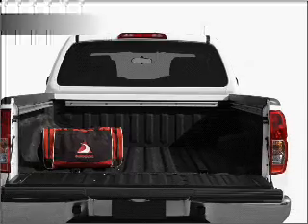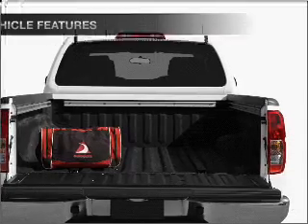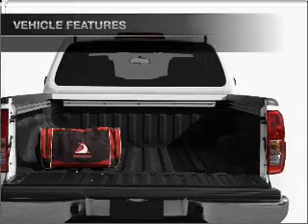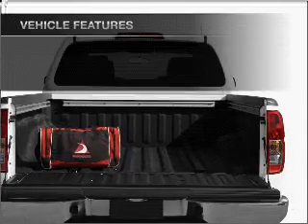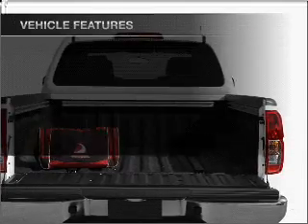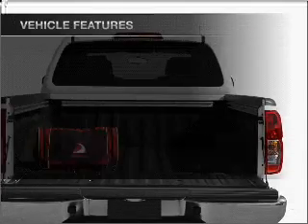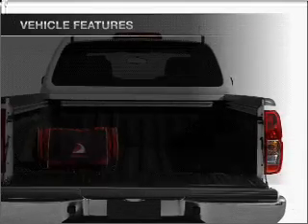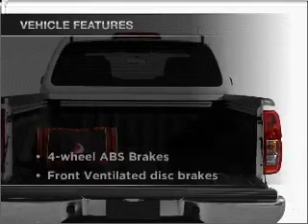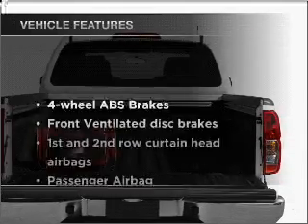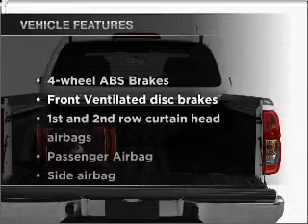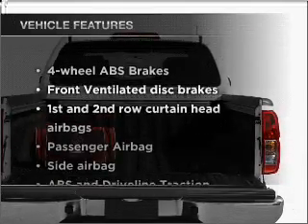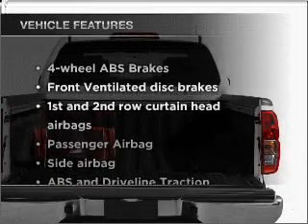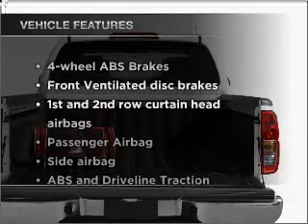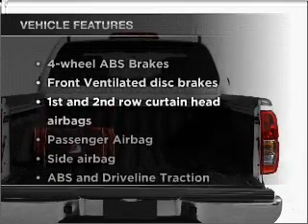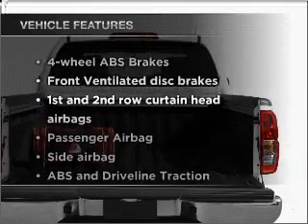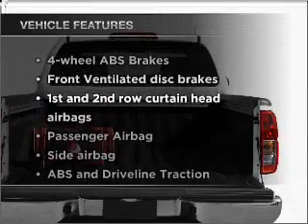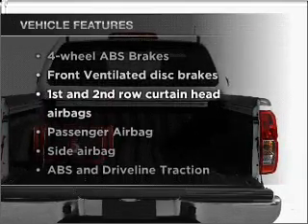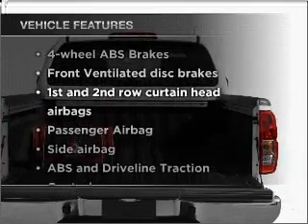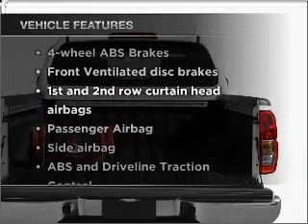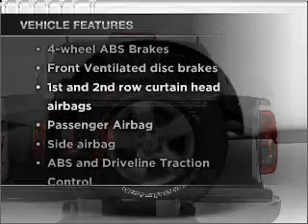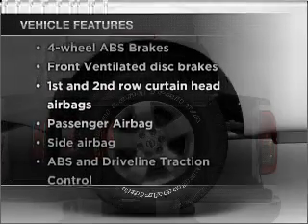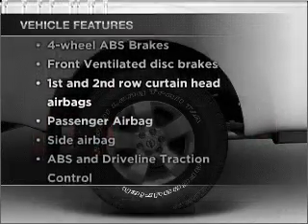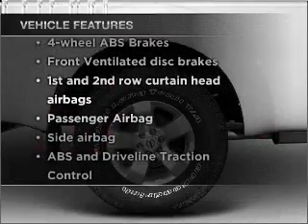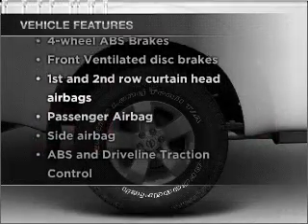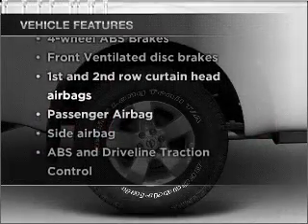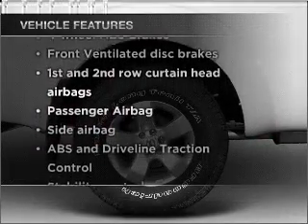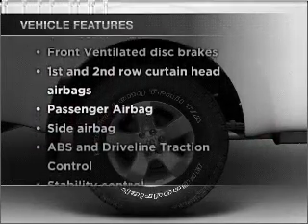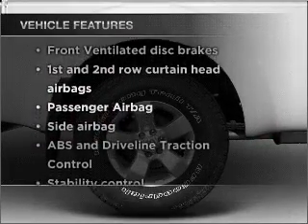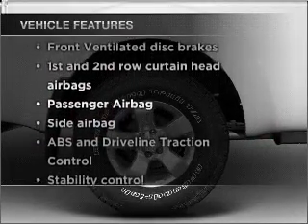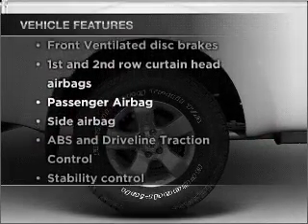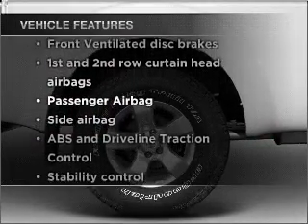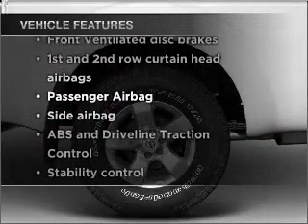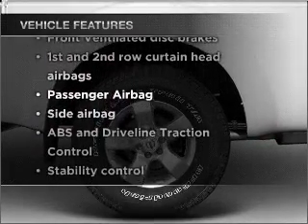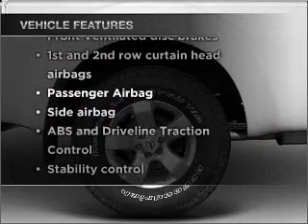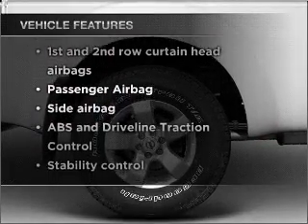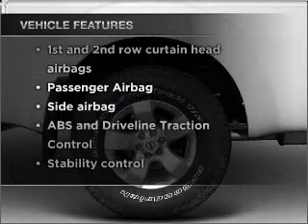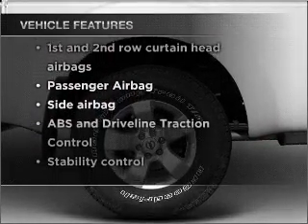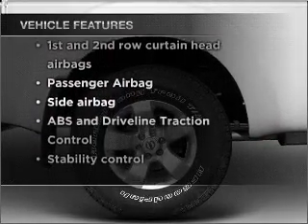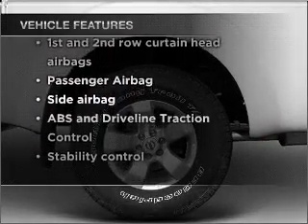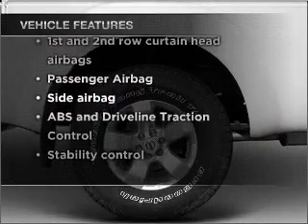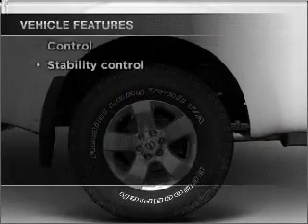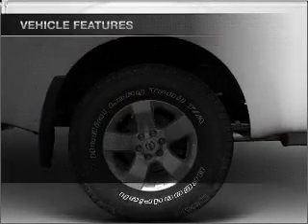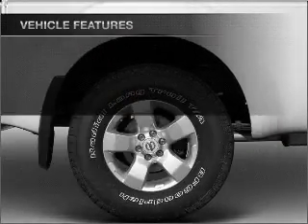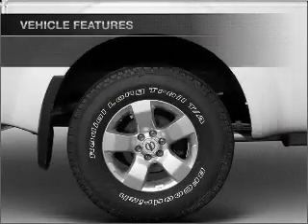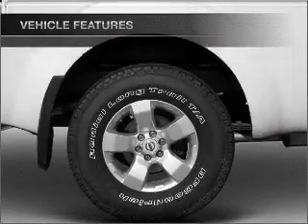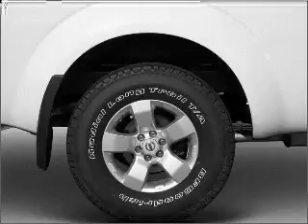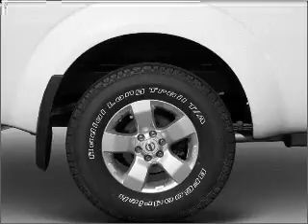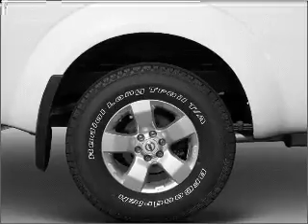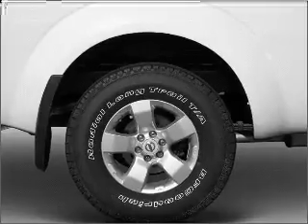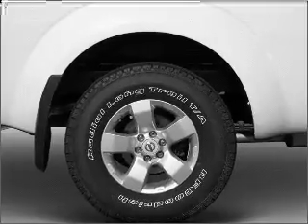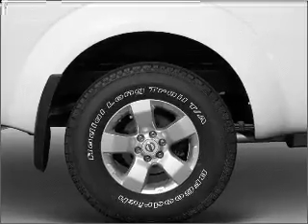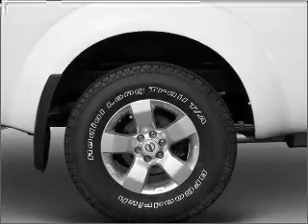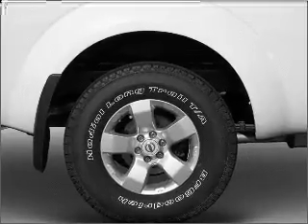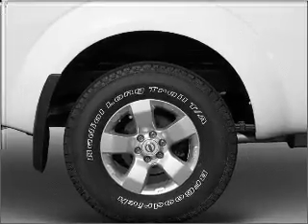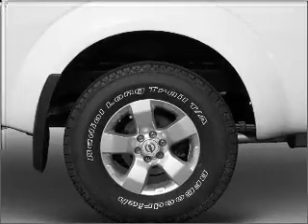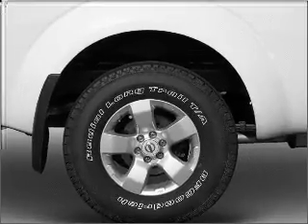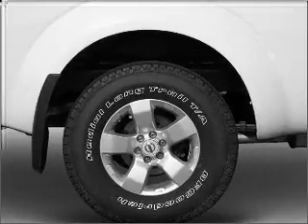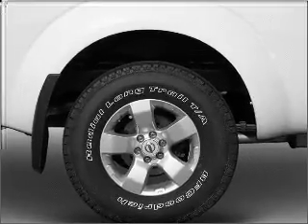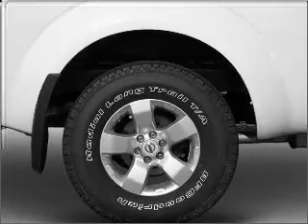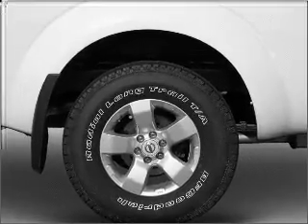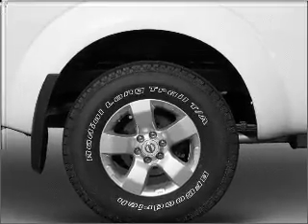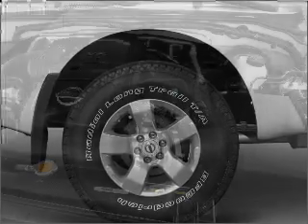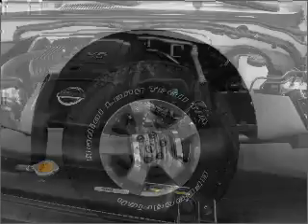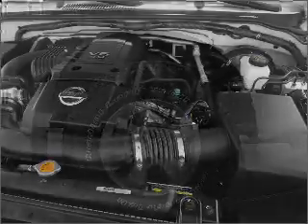Plus, enjoy these notable features that are included in this vehicle: air conditioning, power steering, and adjustable tilt steering wheel.